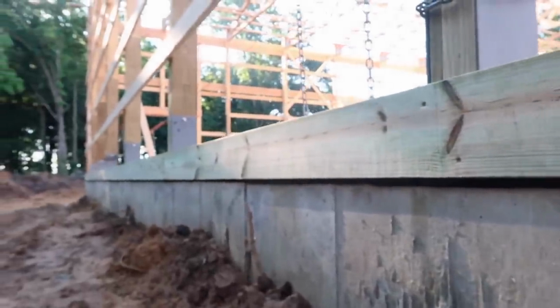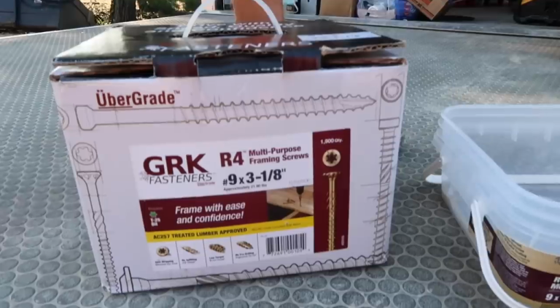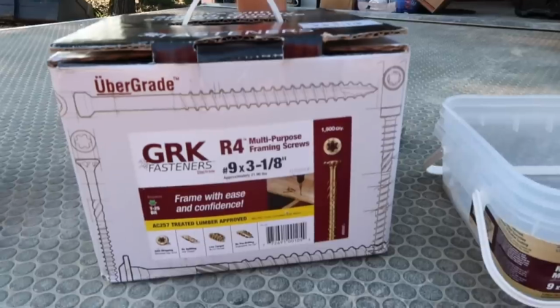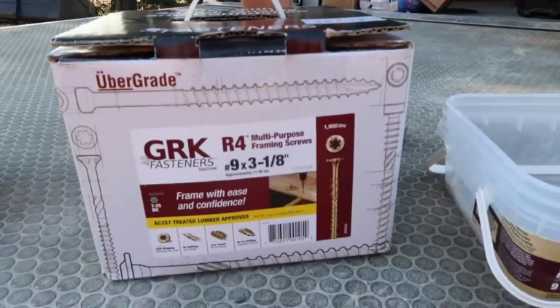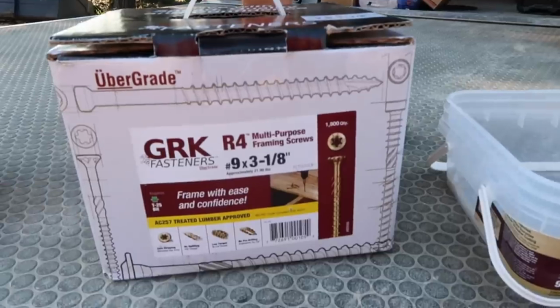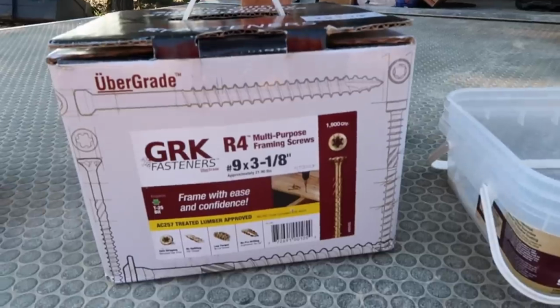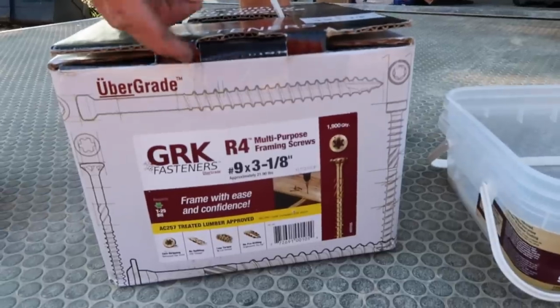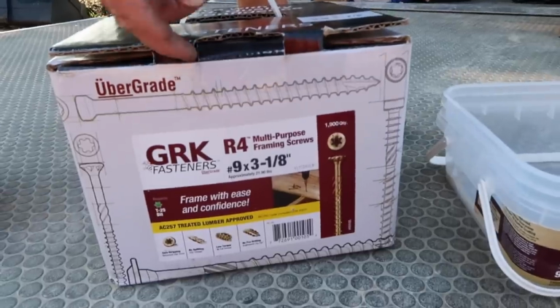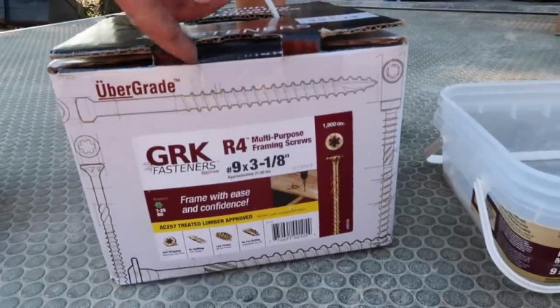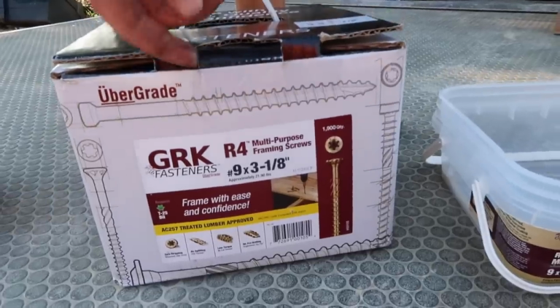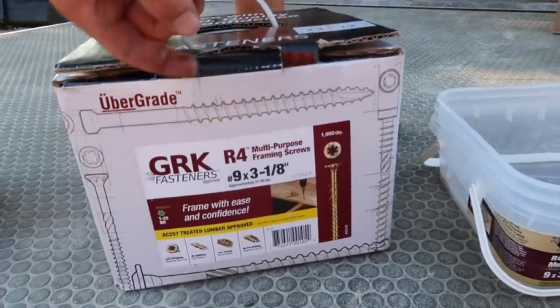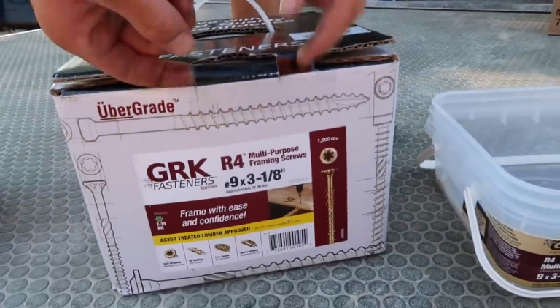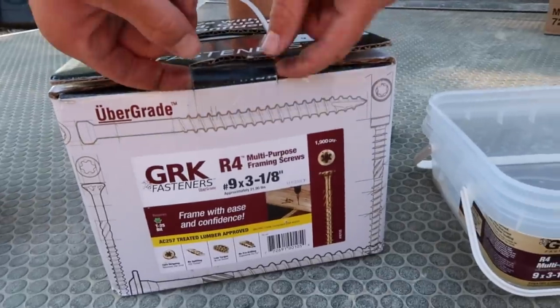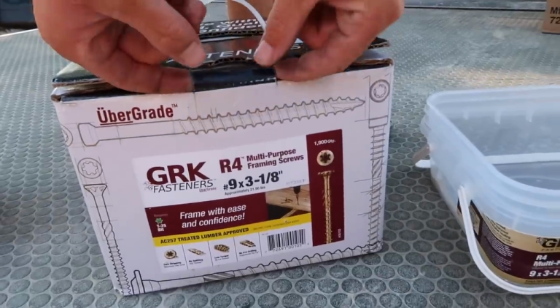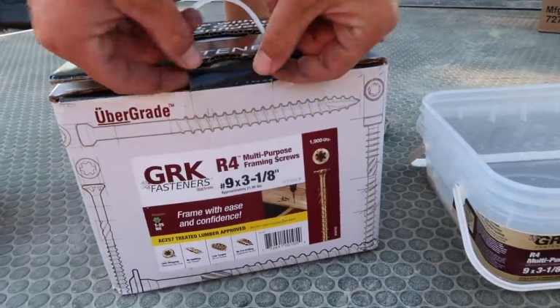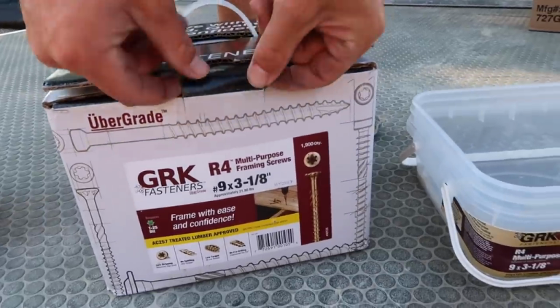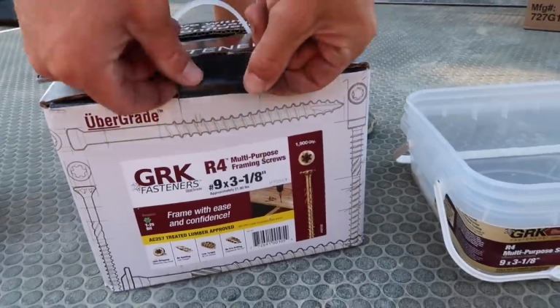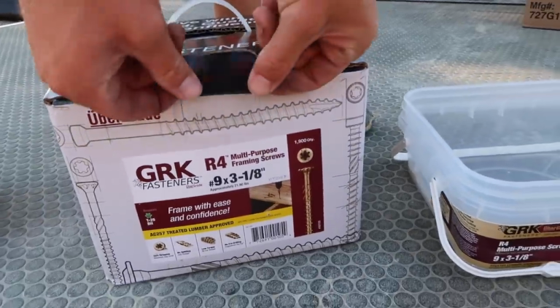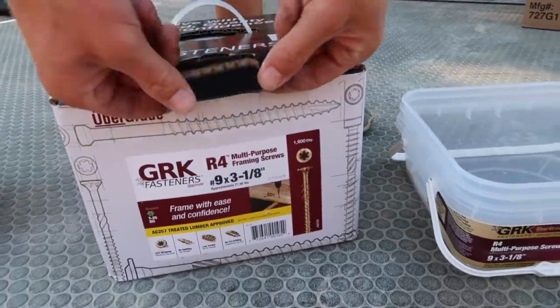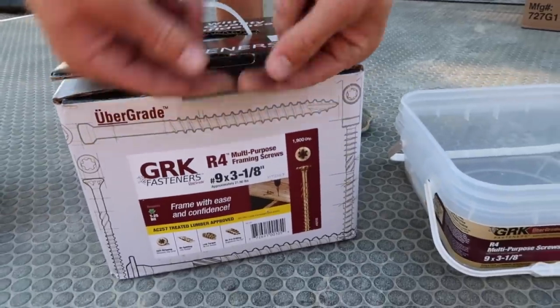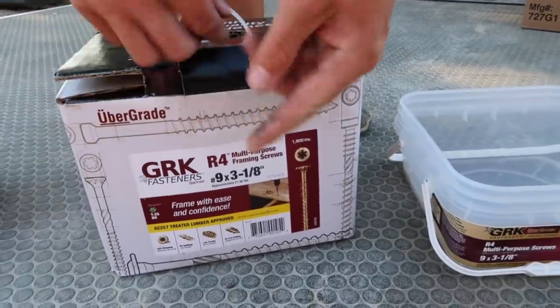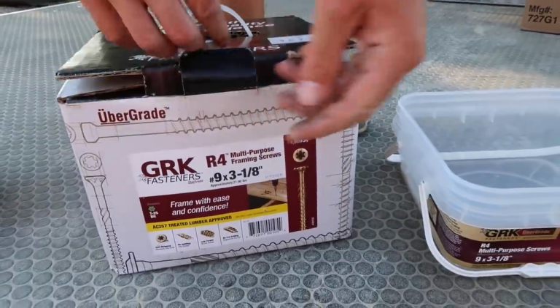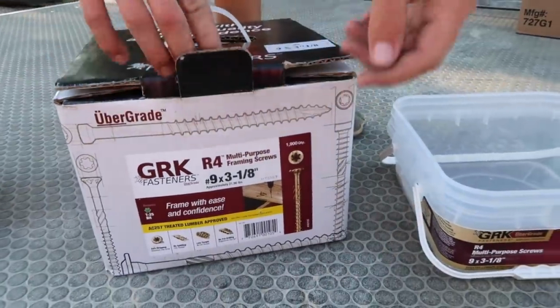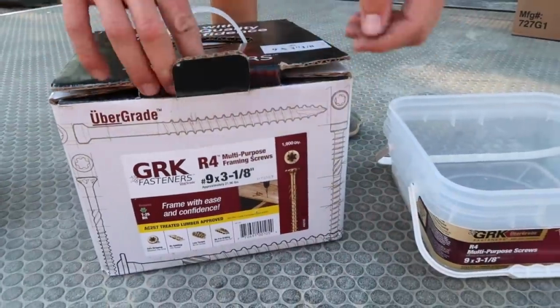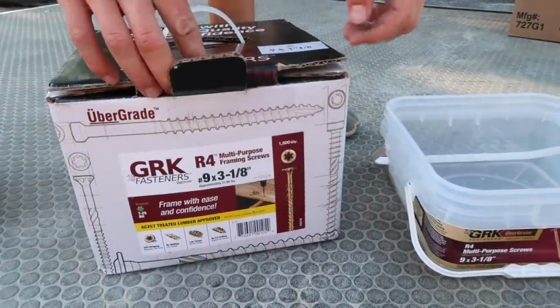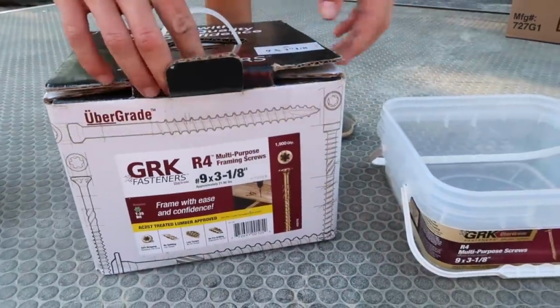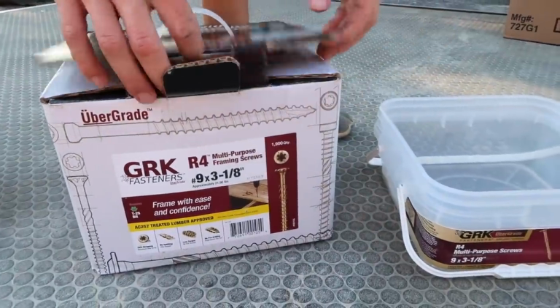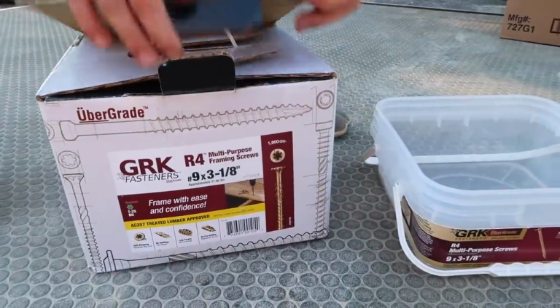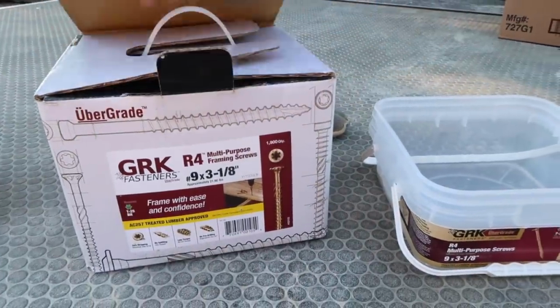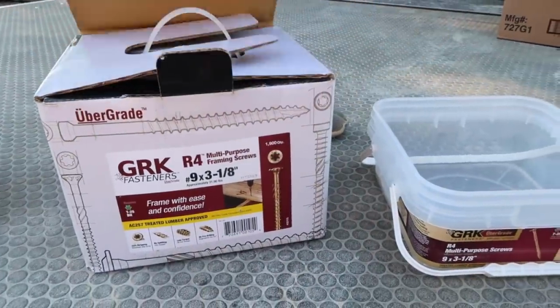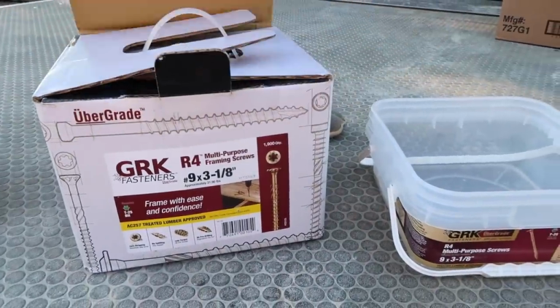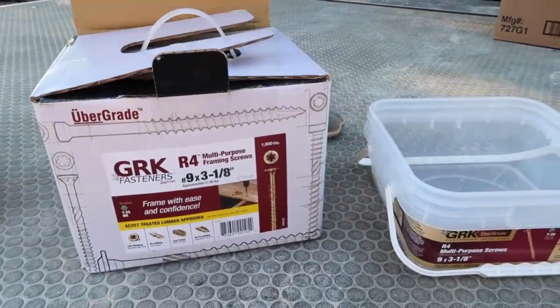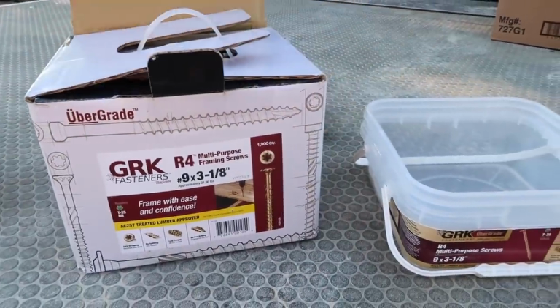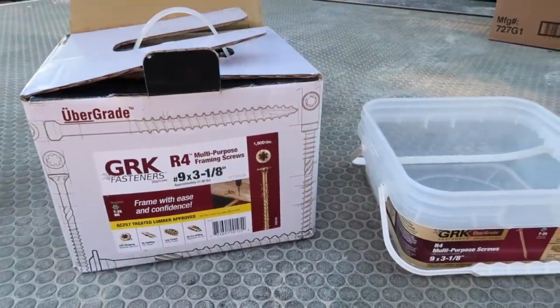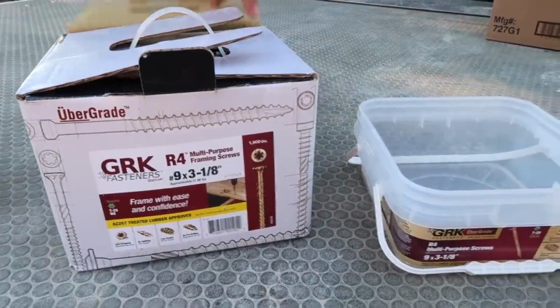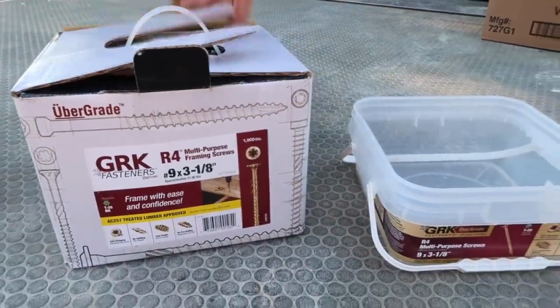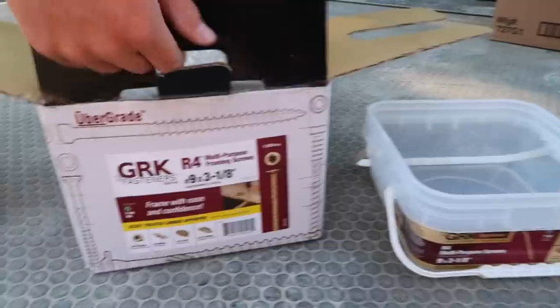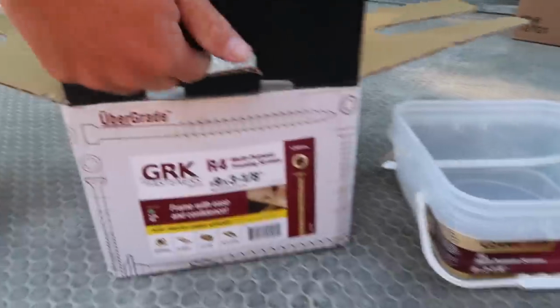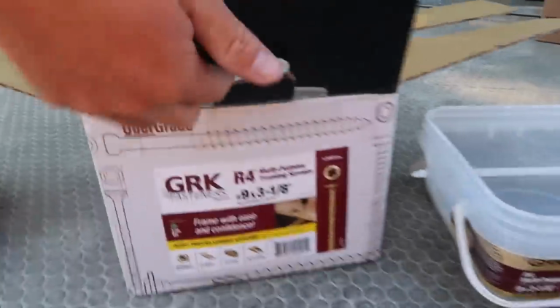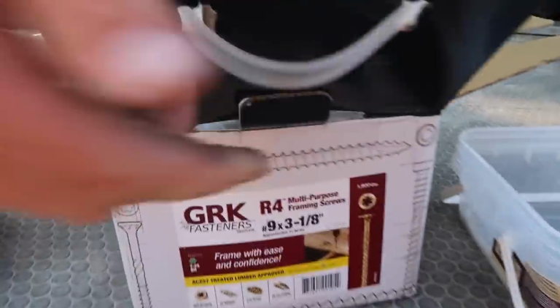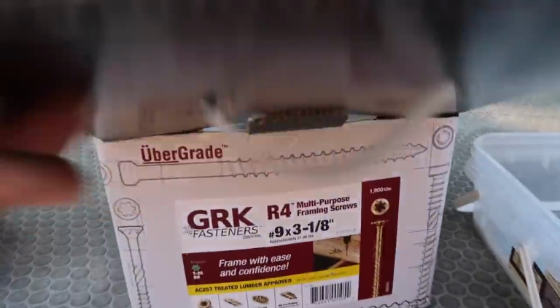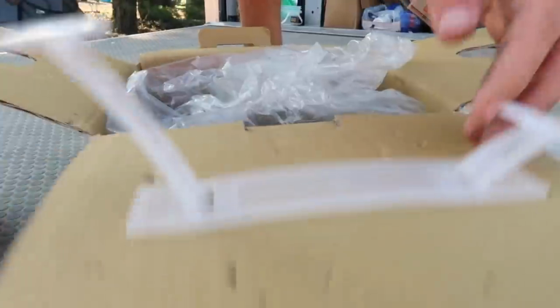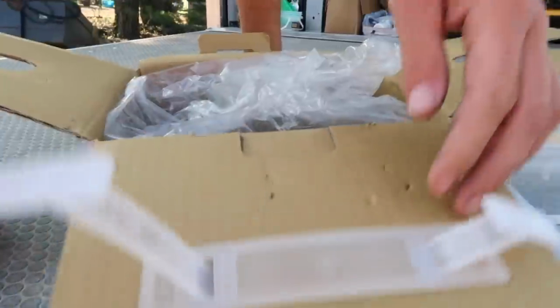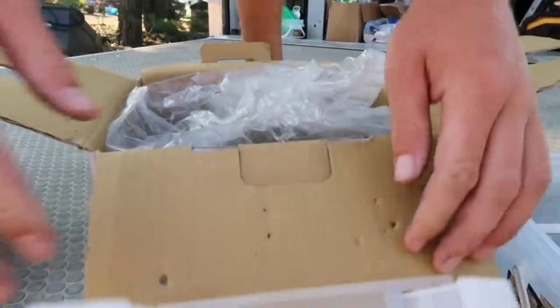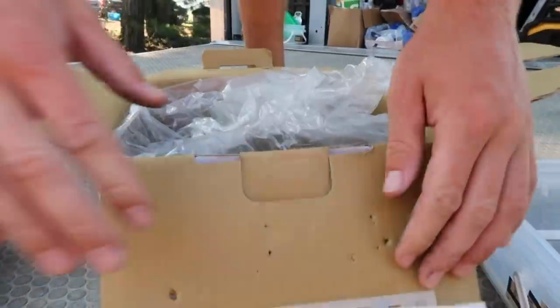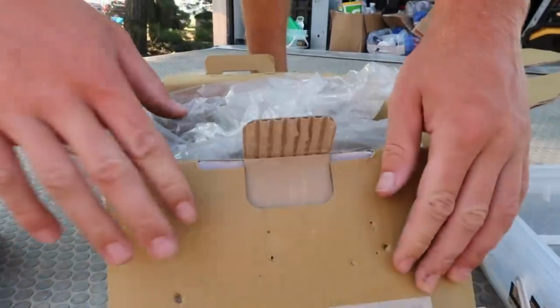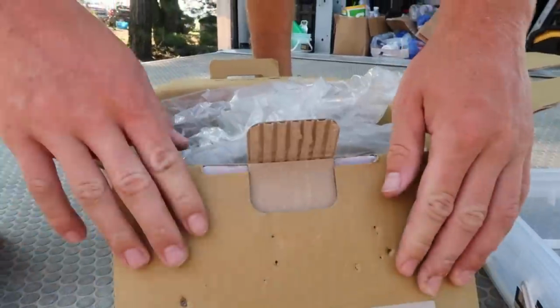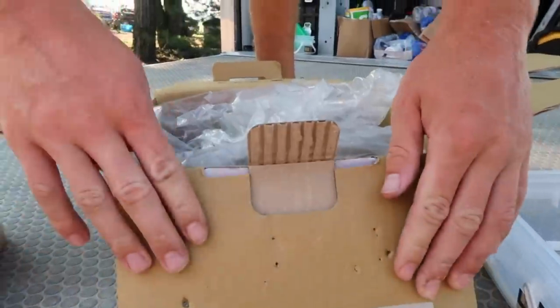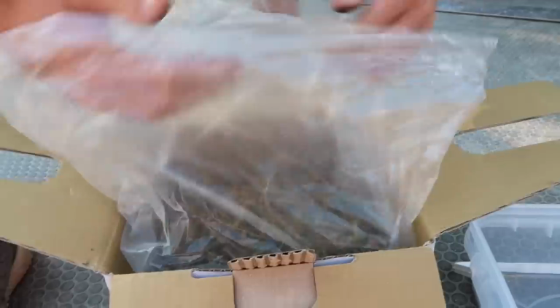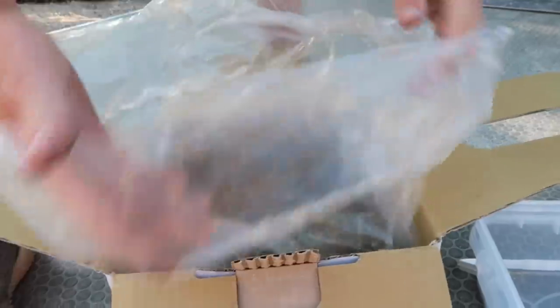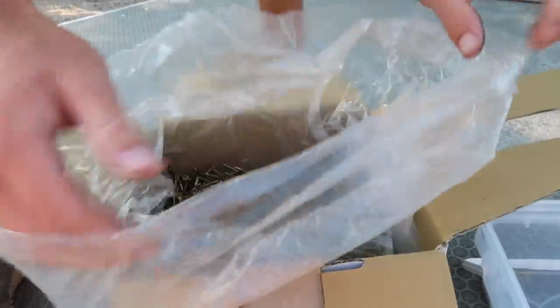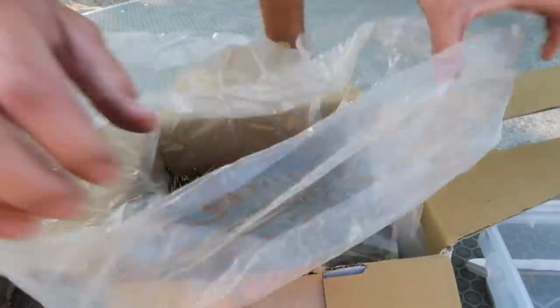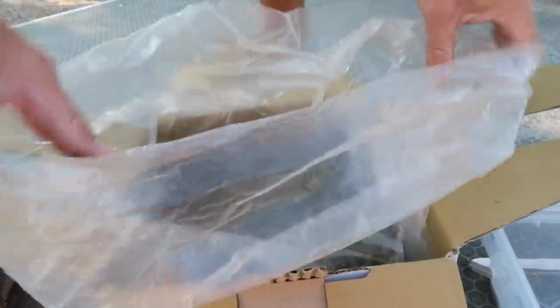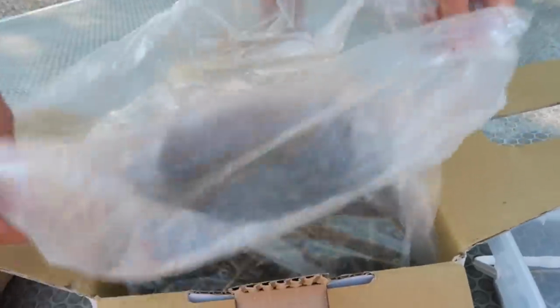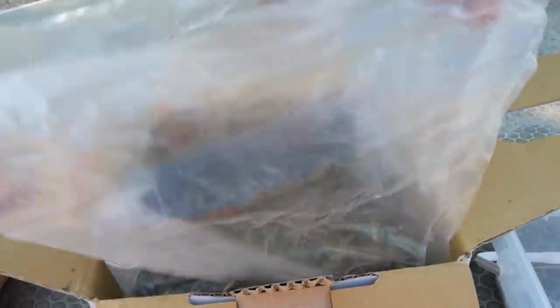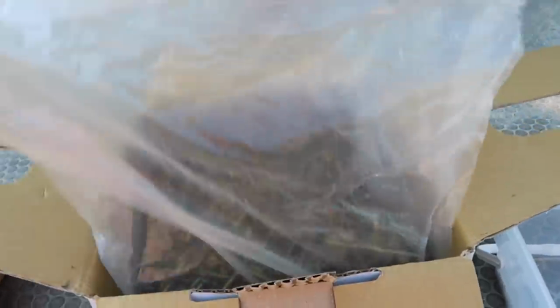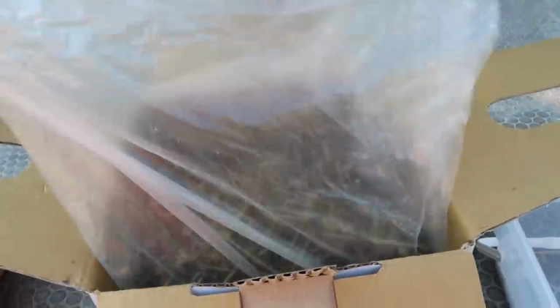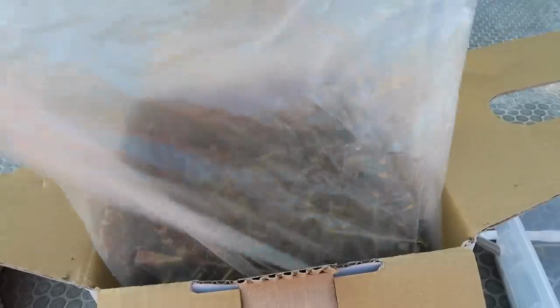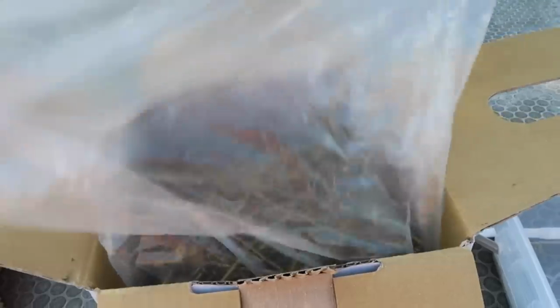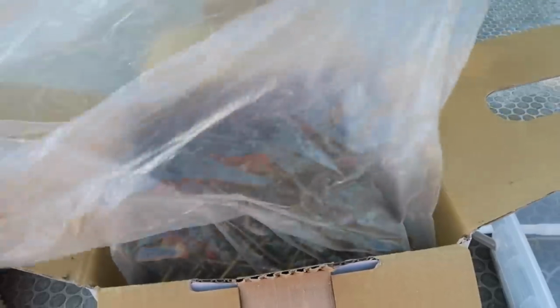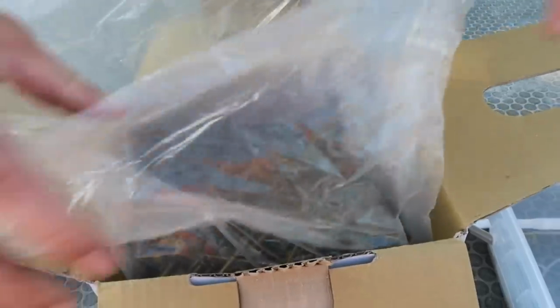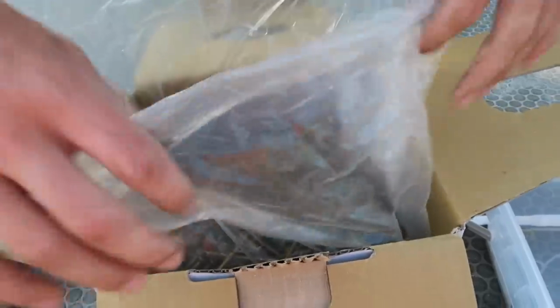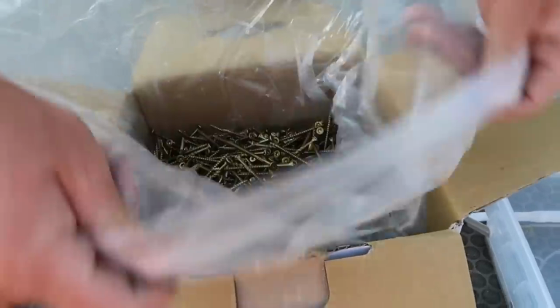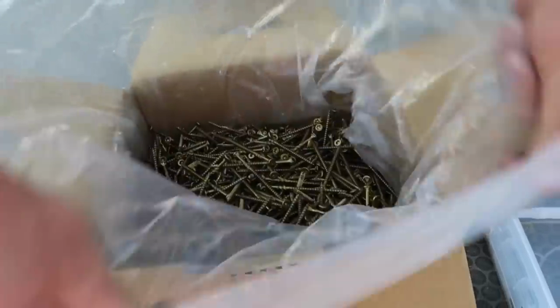Getting ready for the roof first has to start with our overhangs and fascia board. We love our GRK screws — they're not cheap but they're awesome.